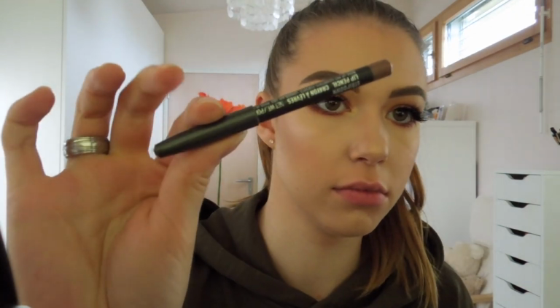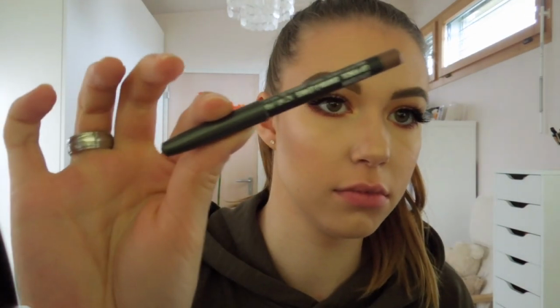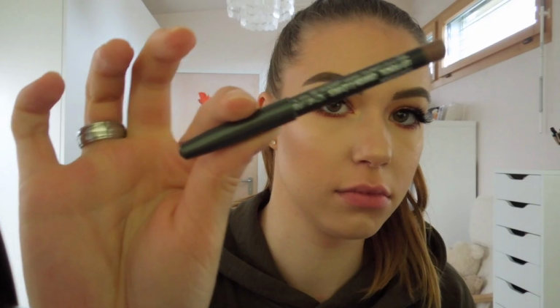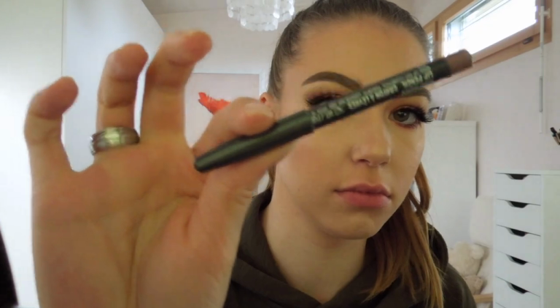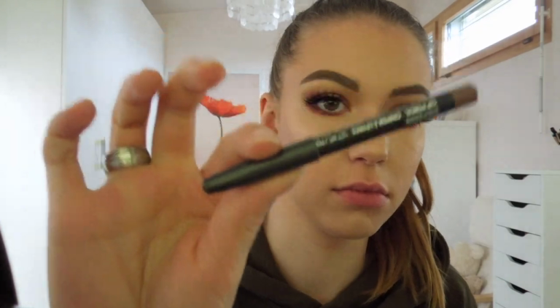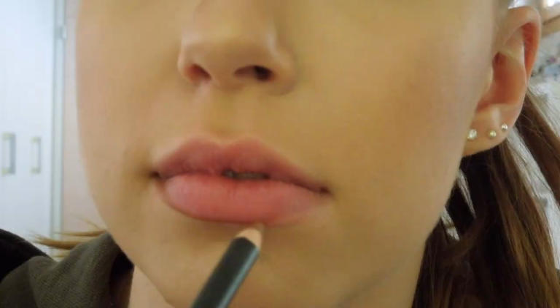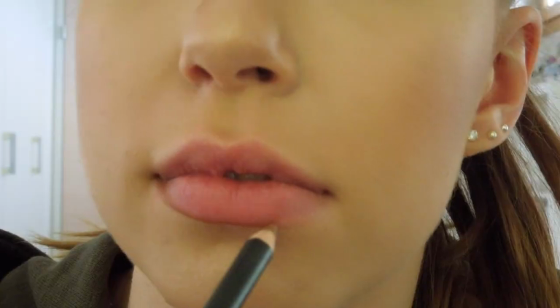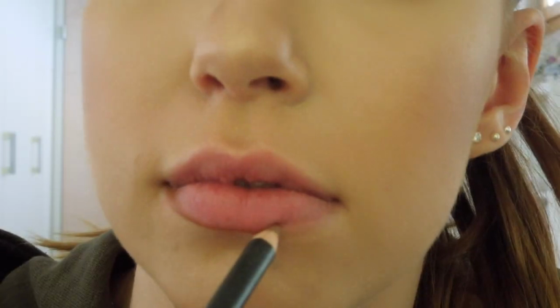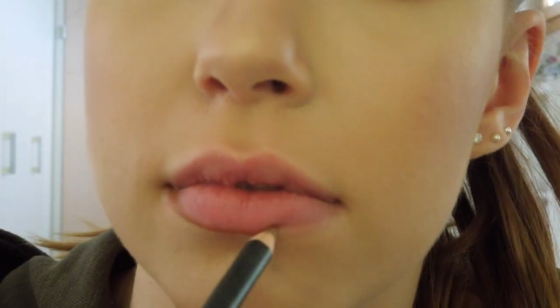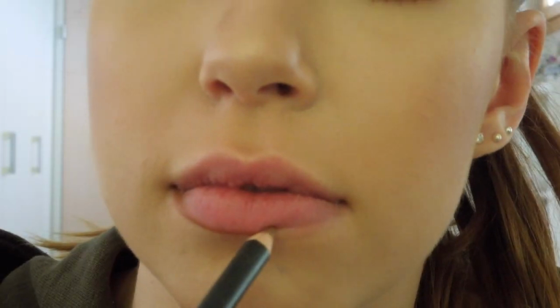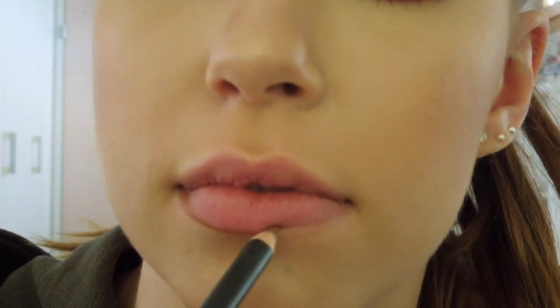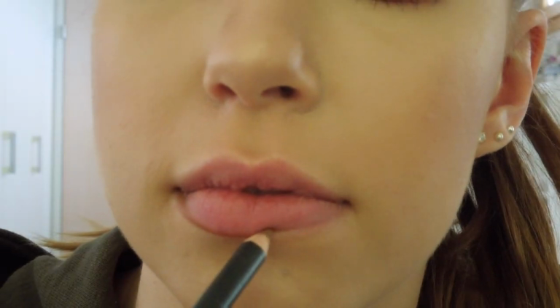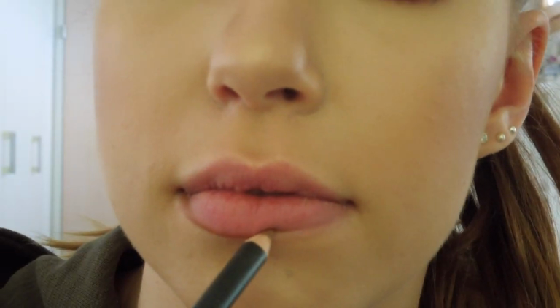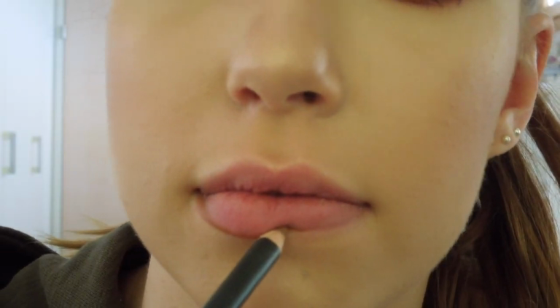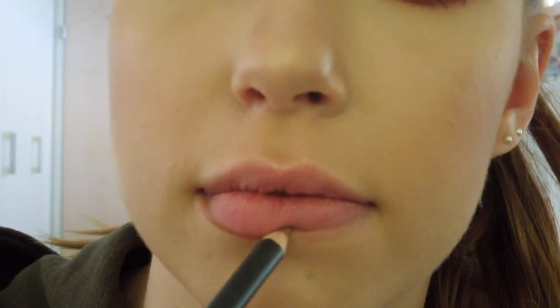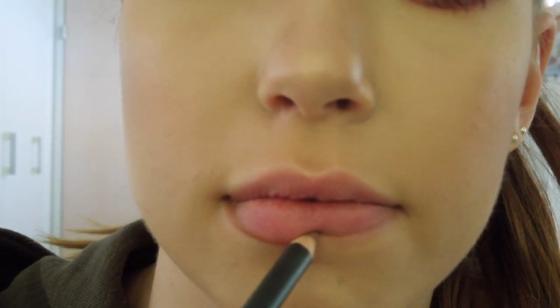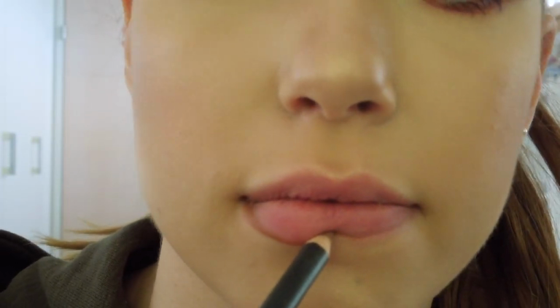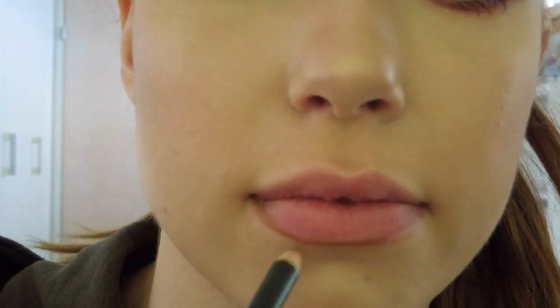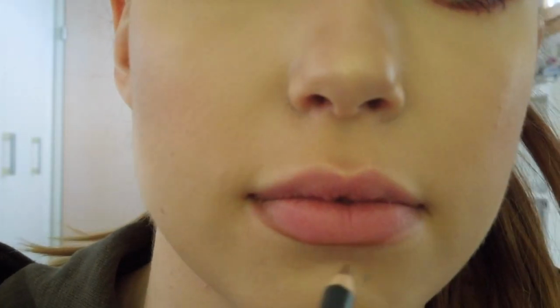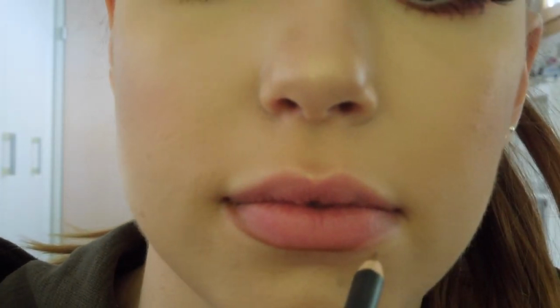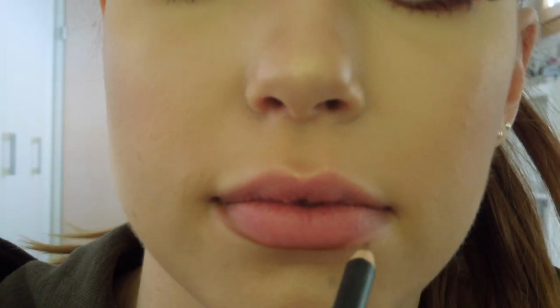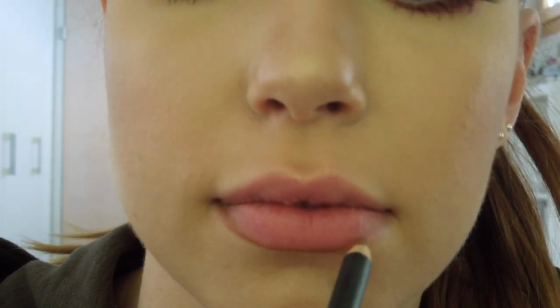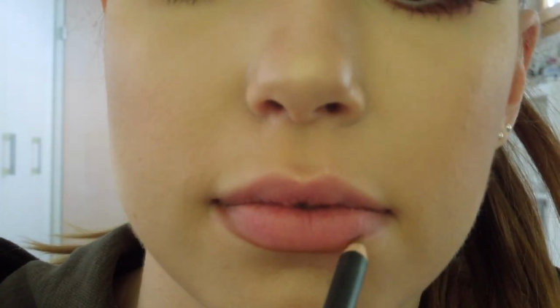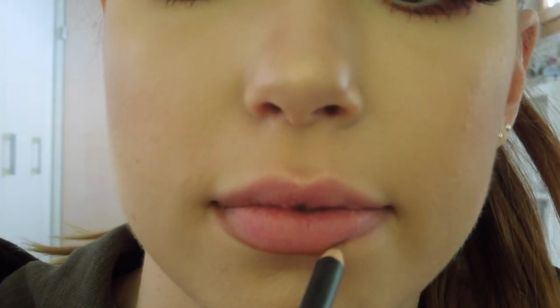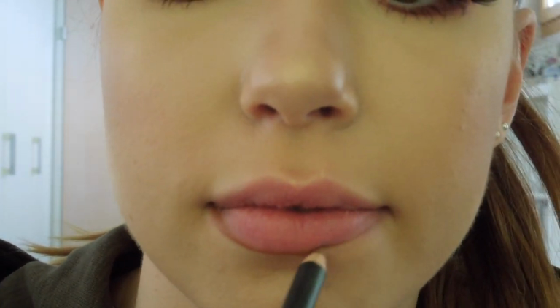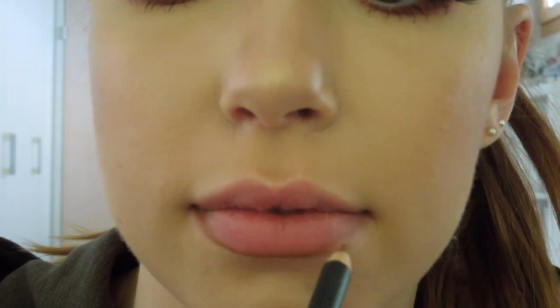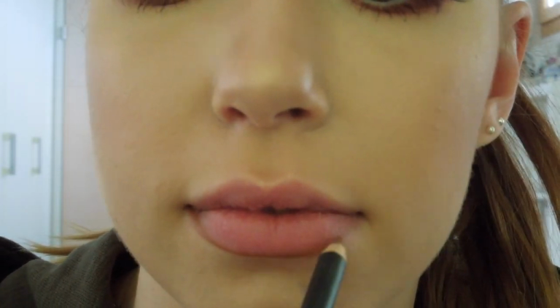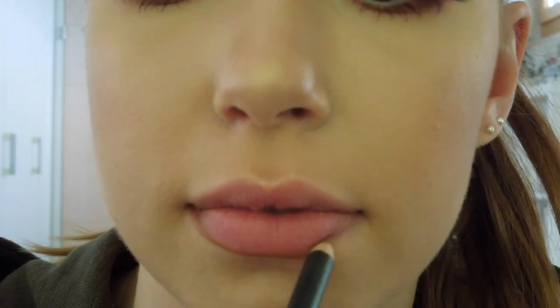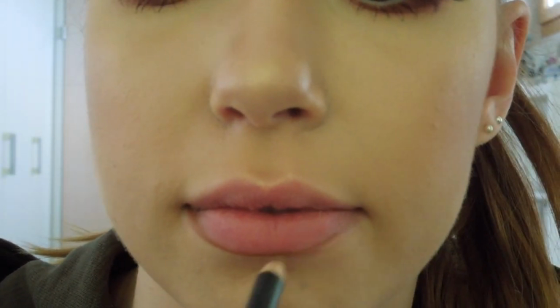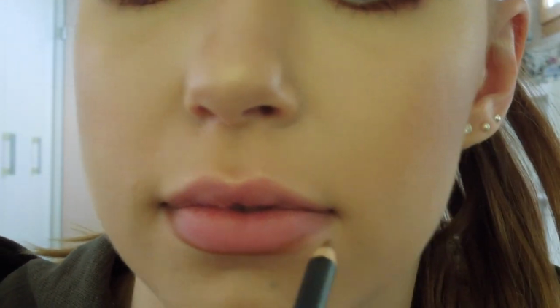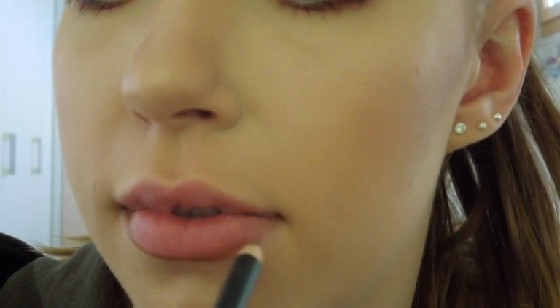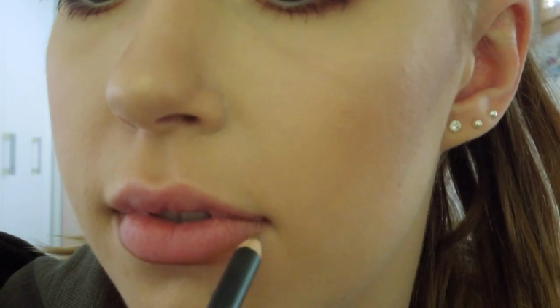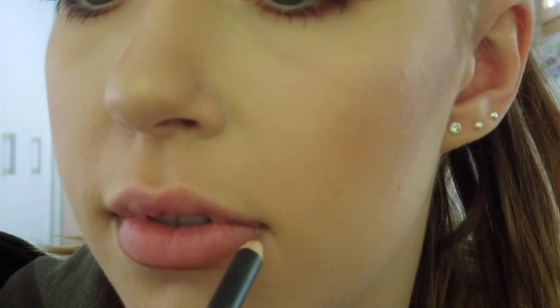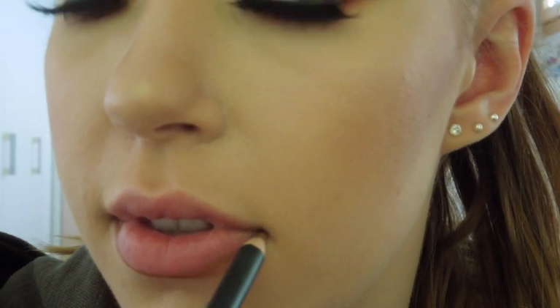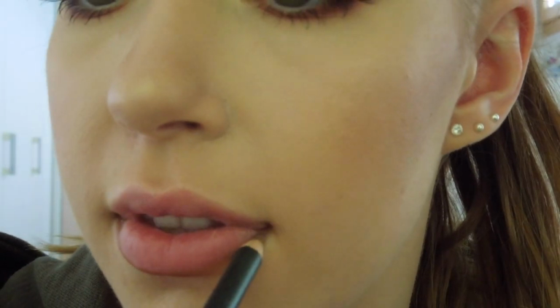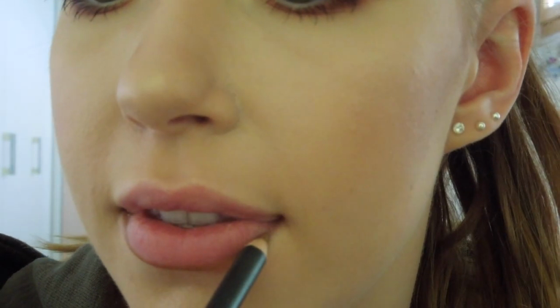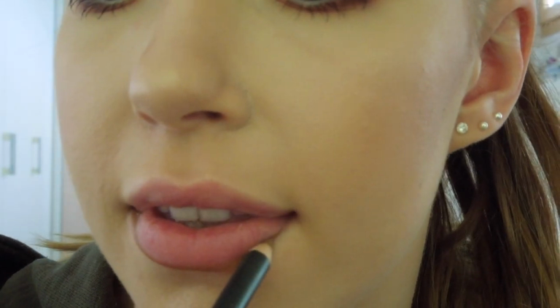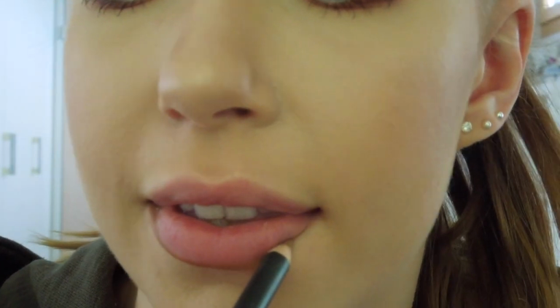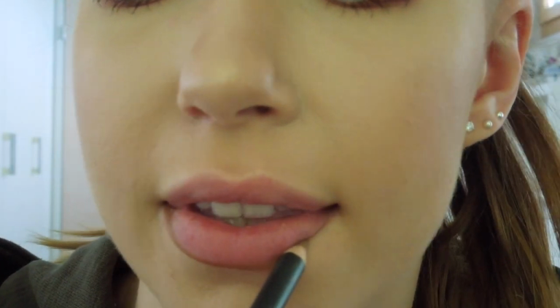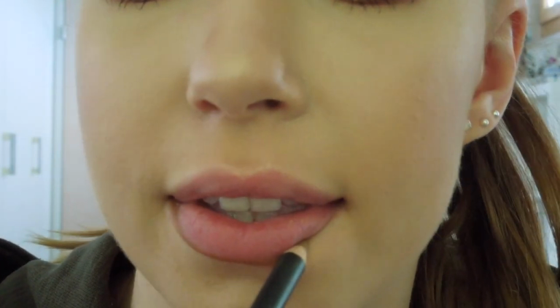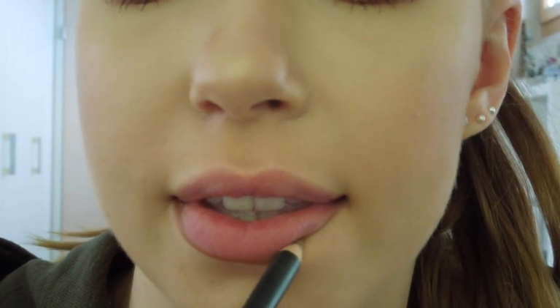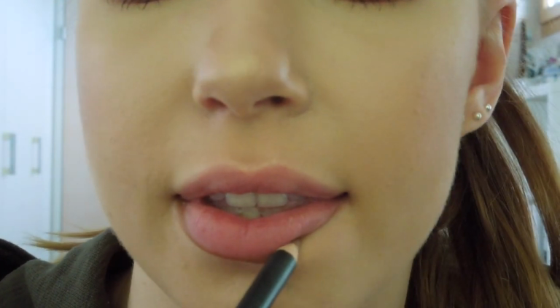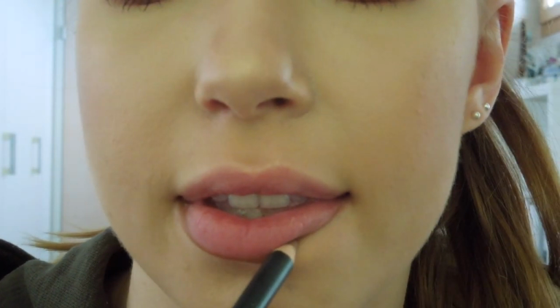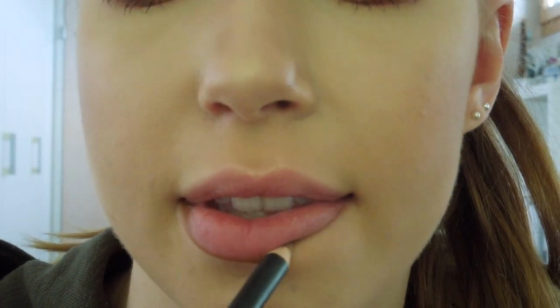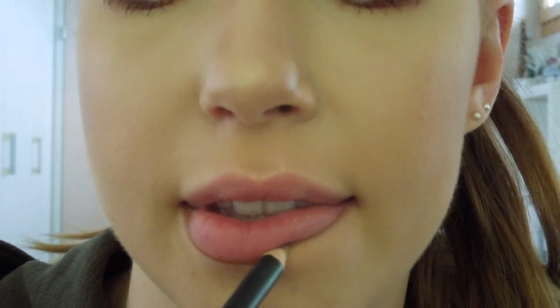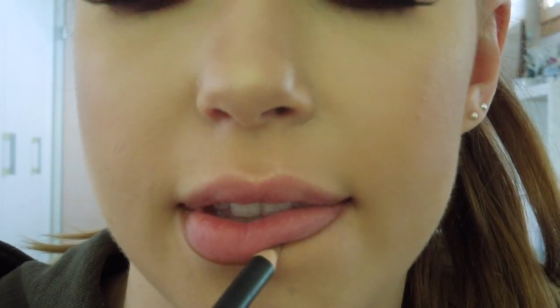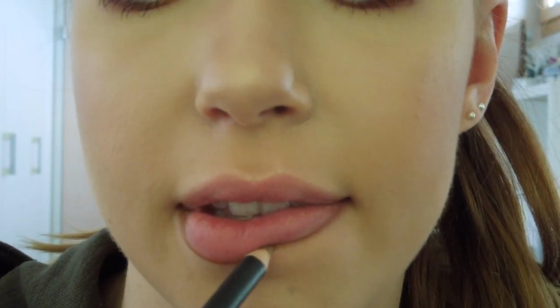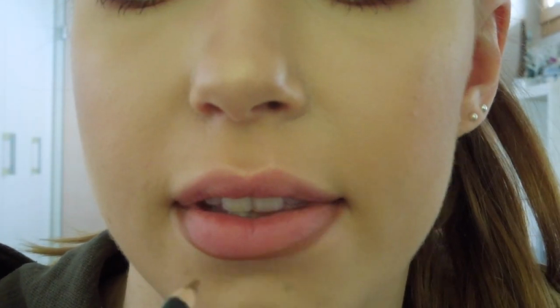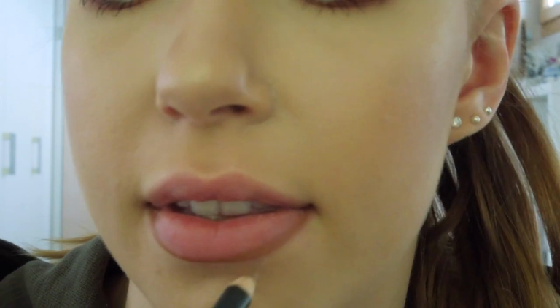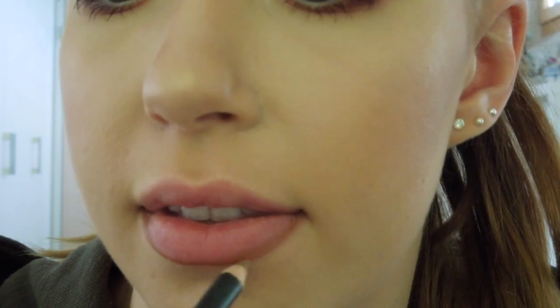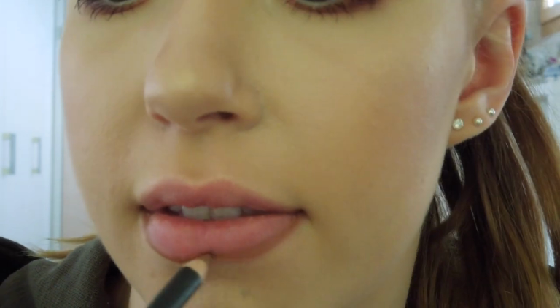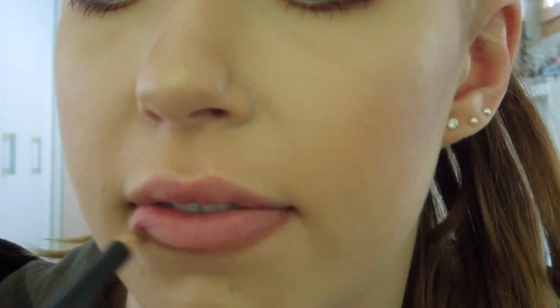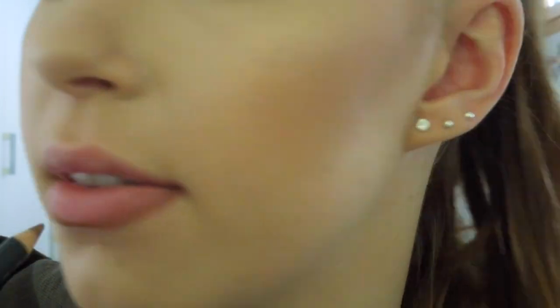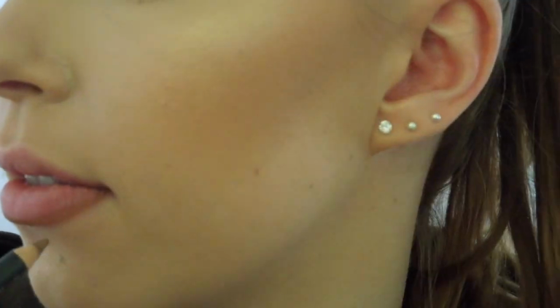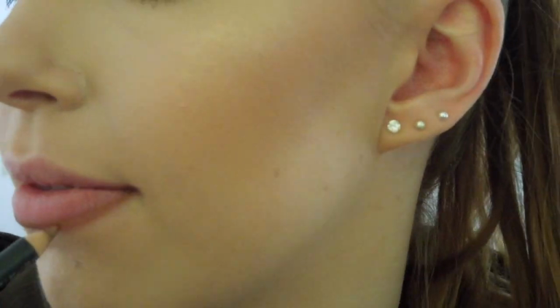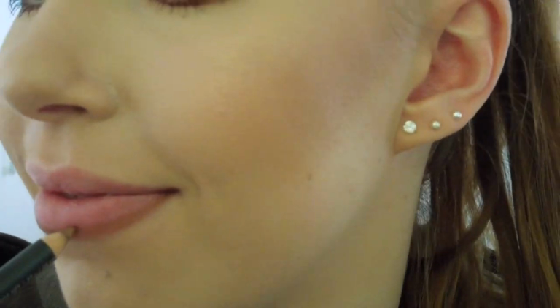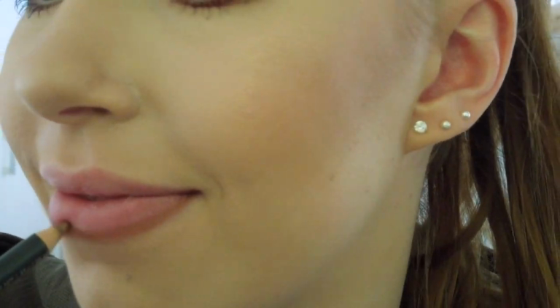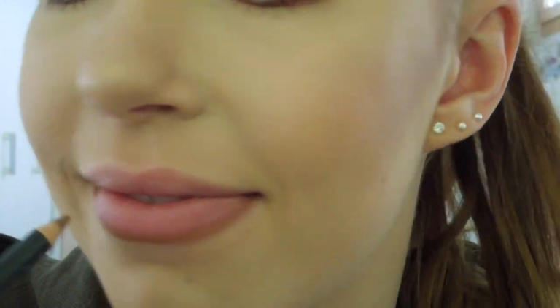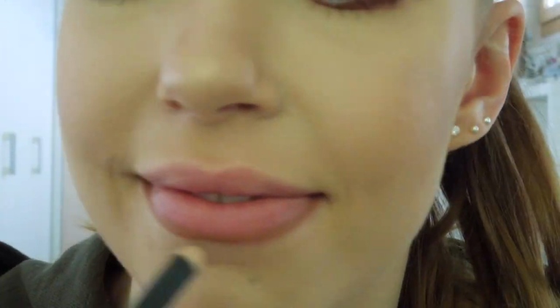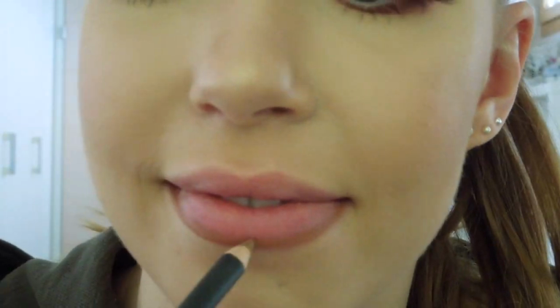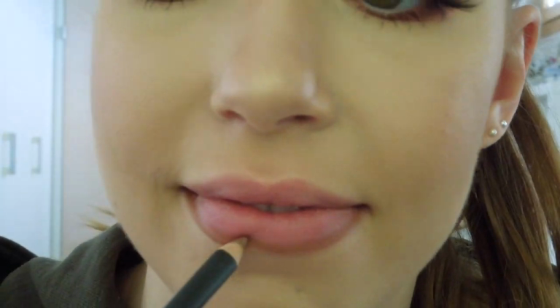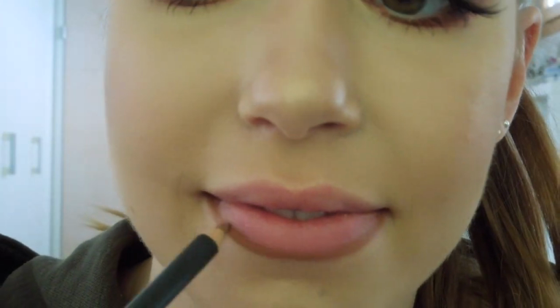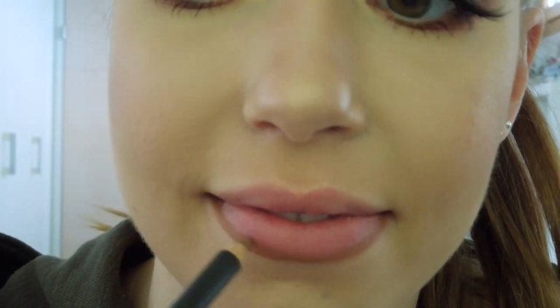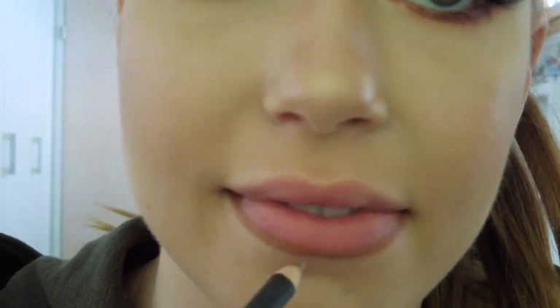Now for my lips I am going to use my lip pencil in the shade Strip Down and I am going to line my lips with it.